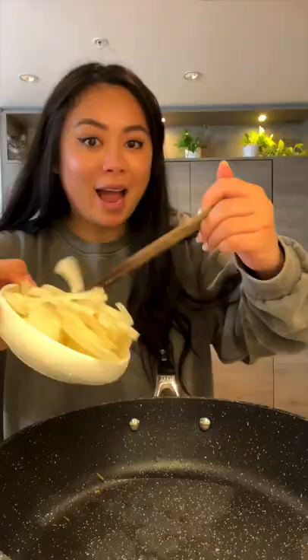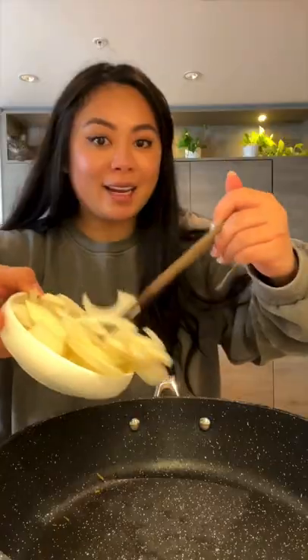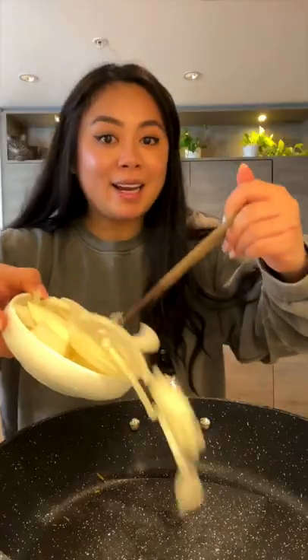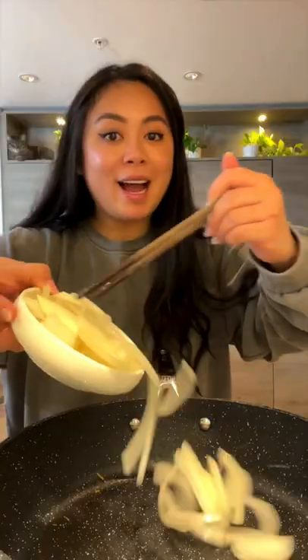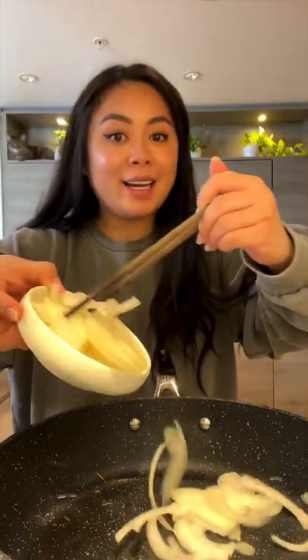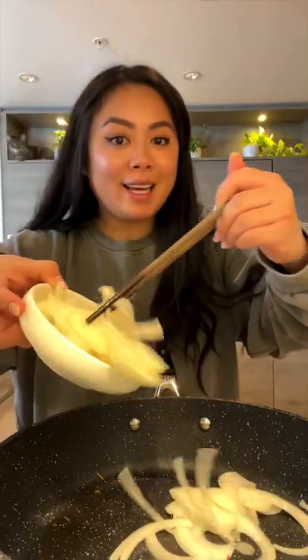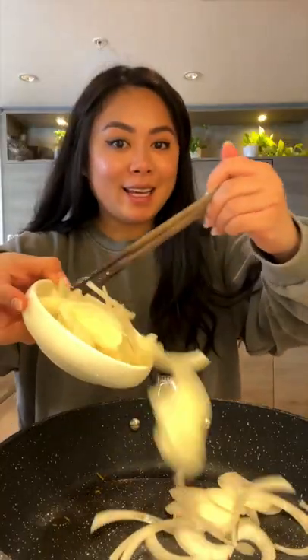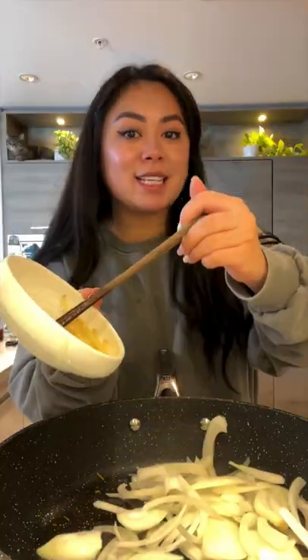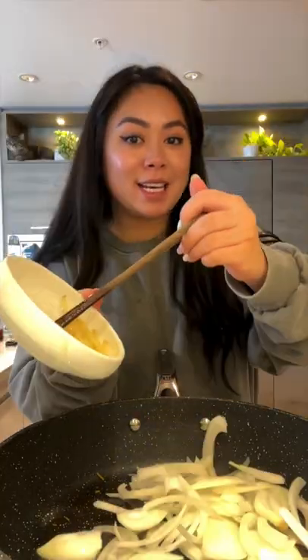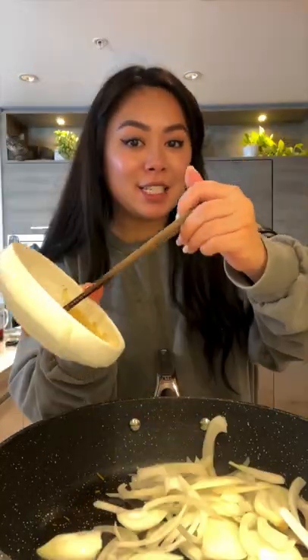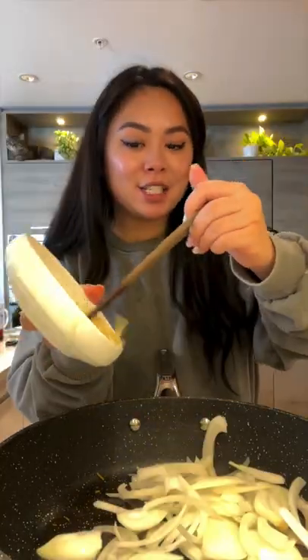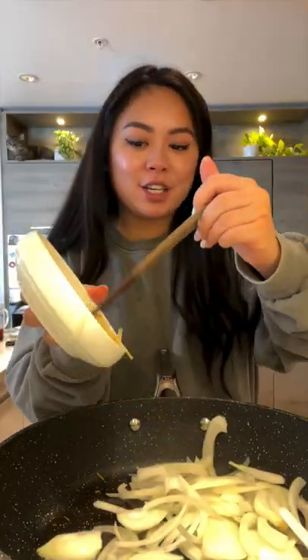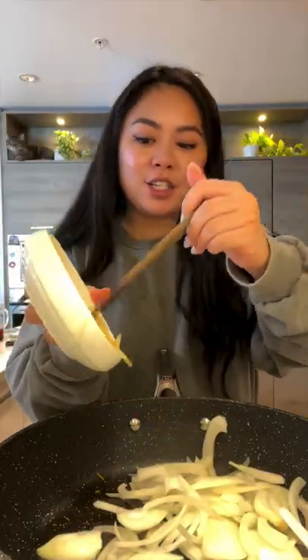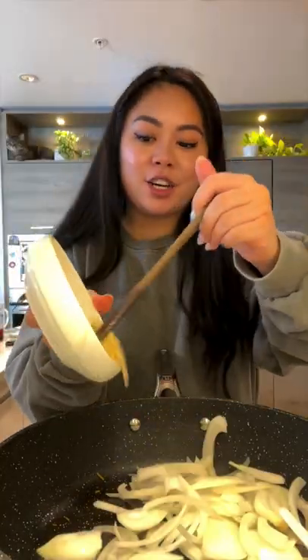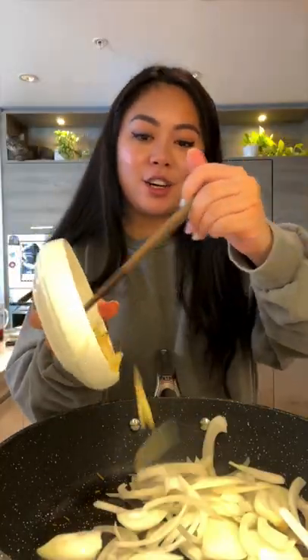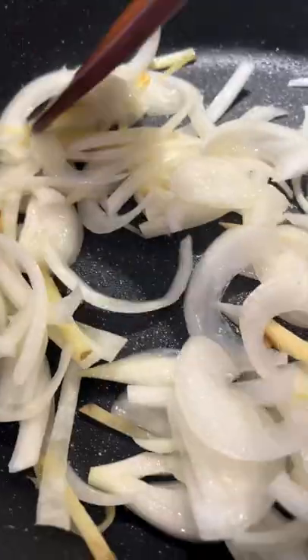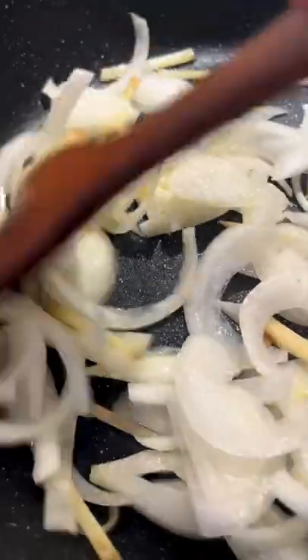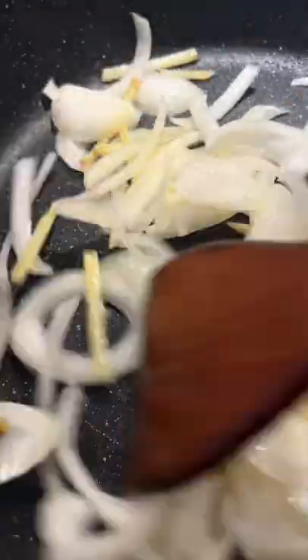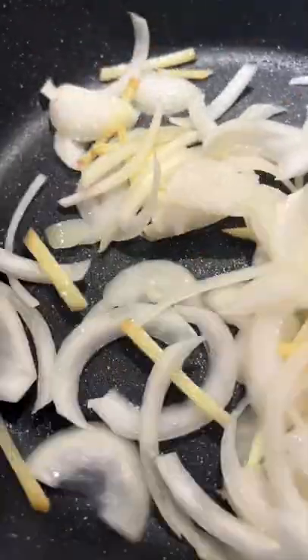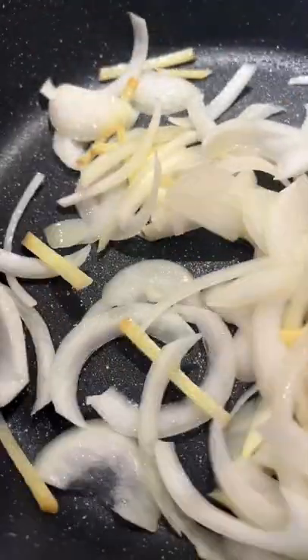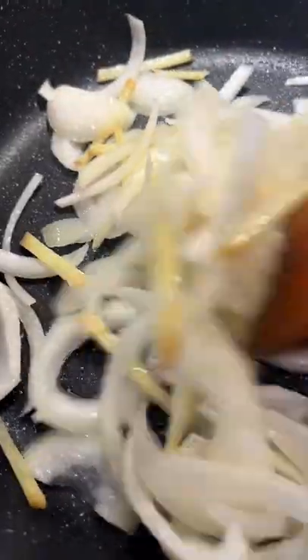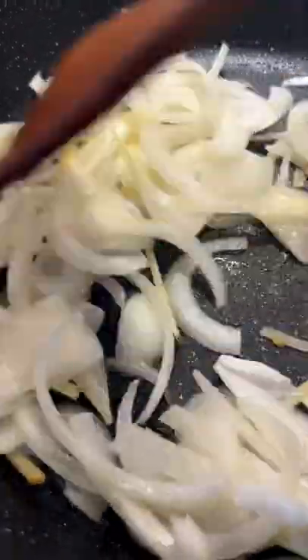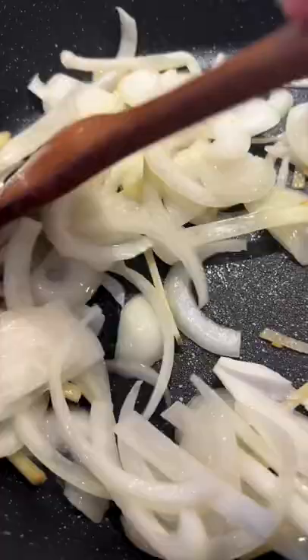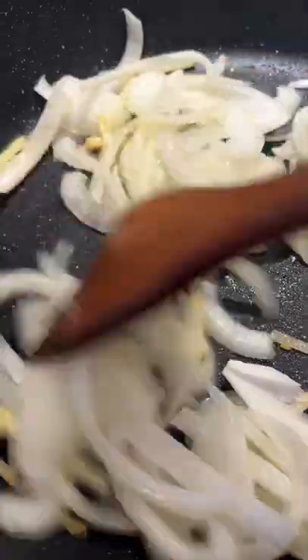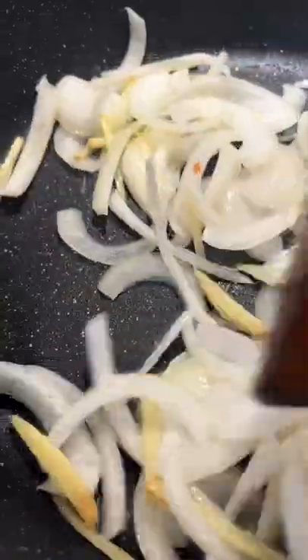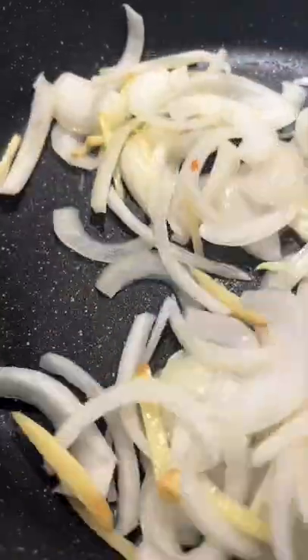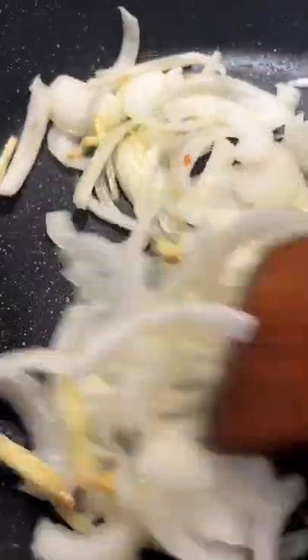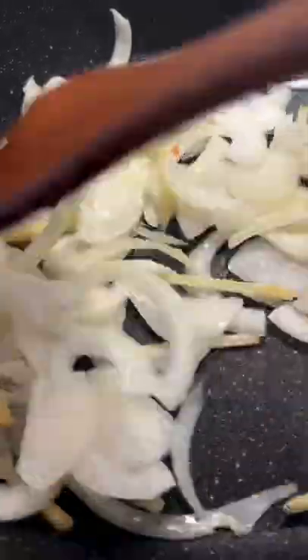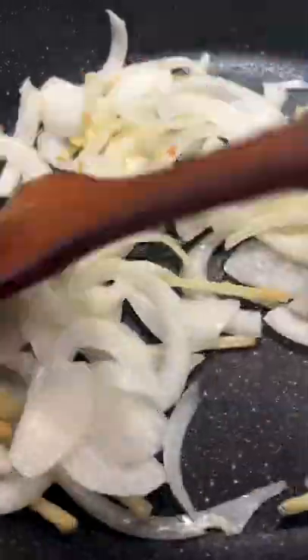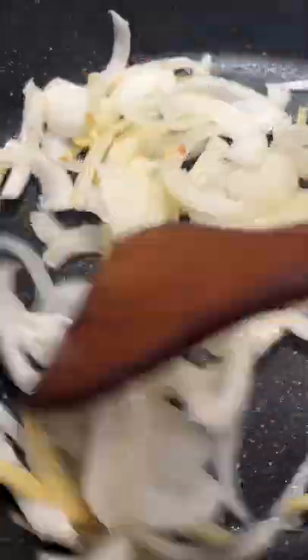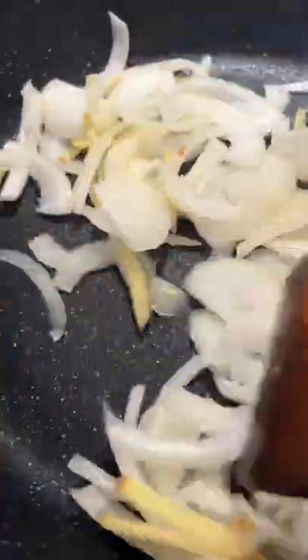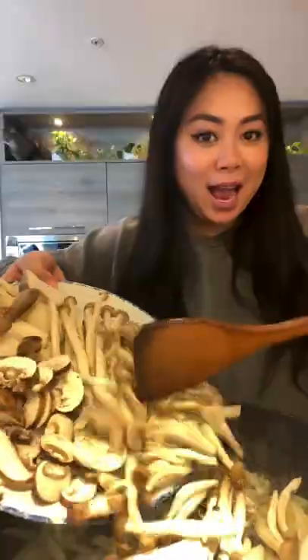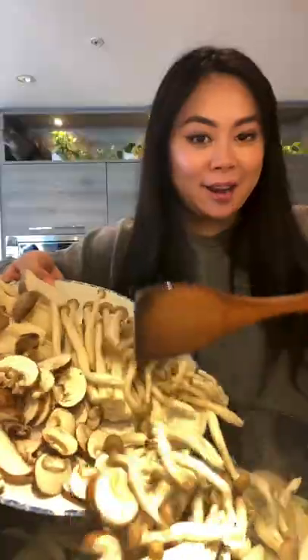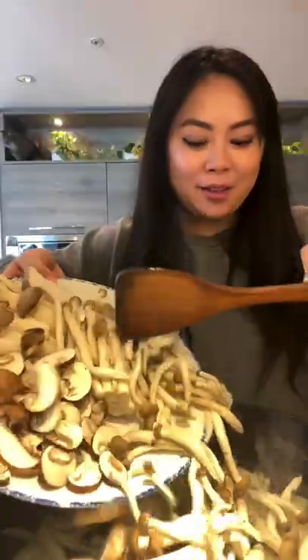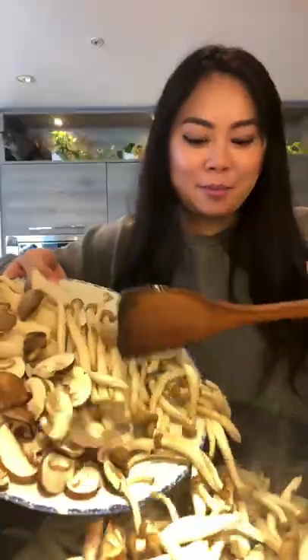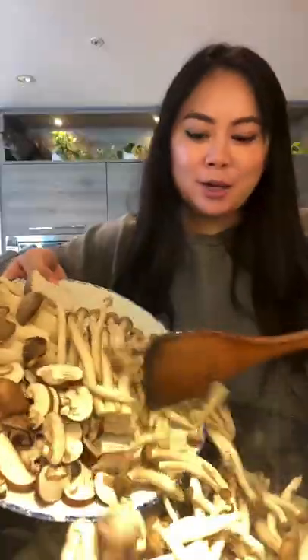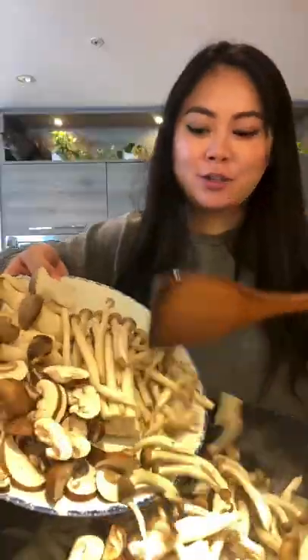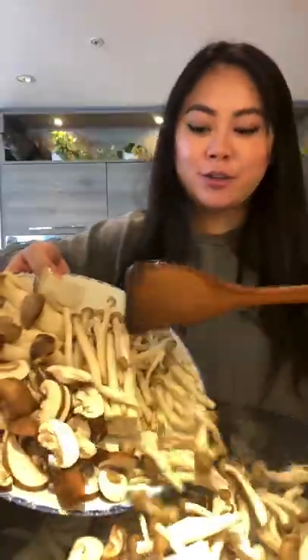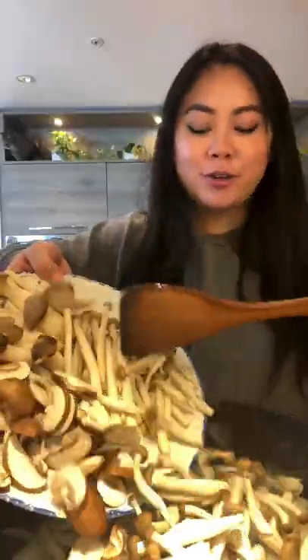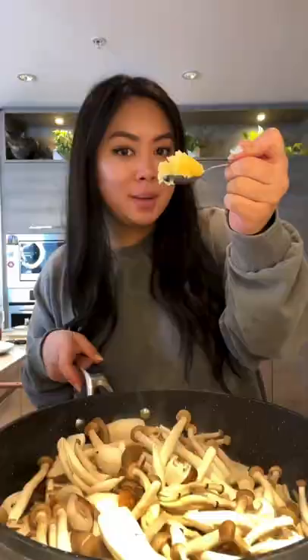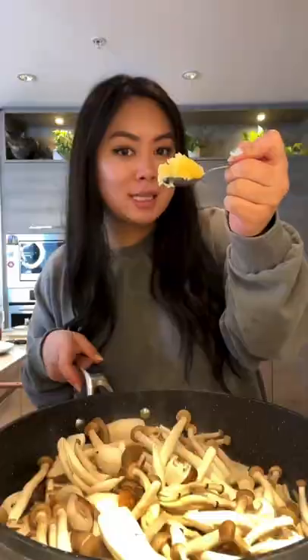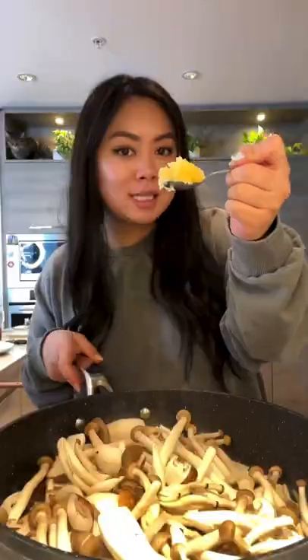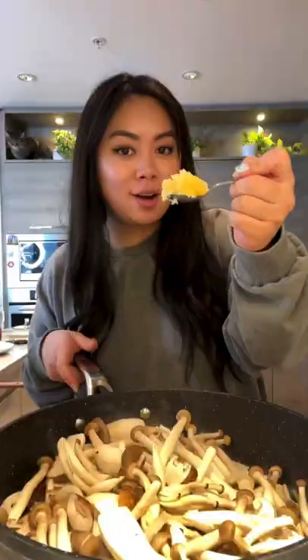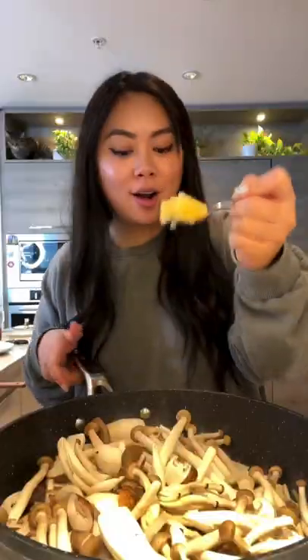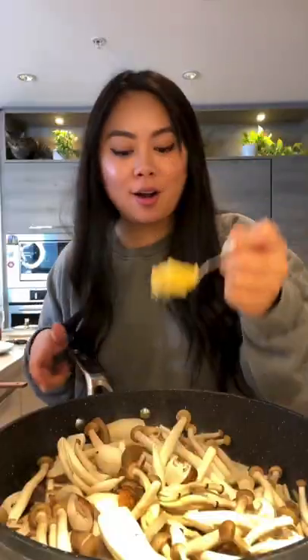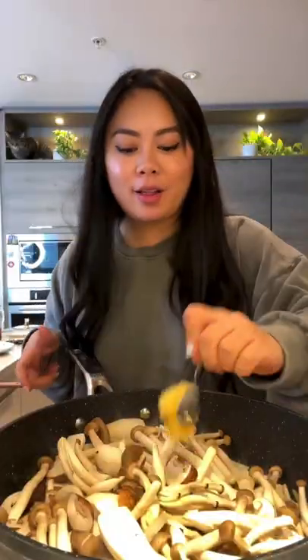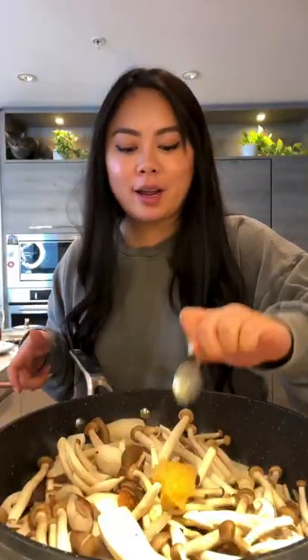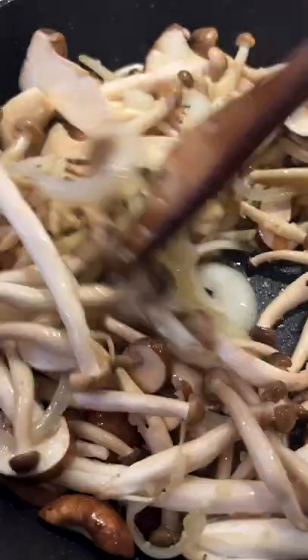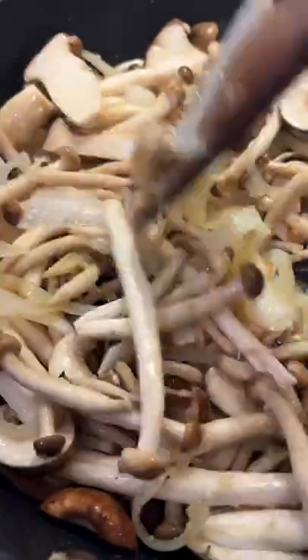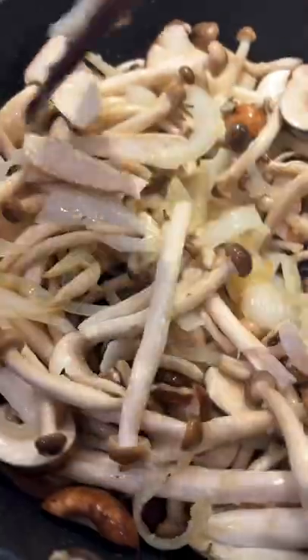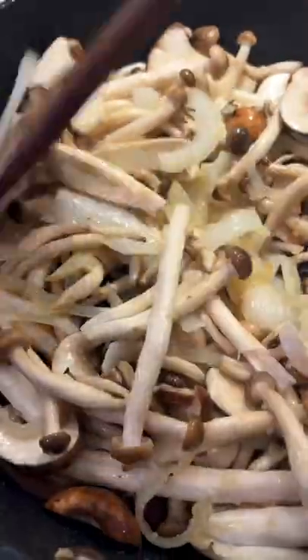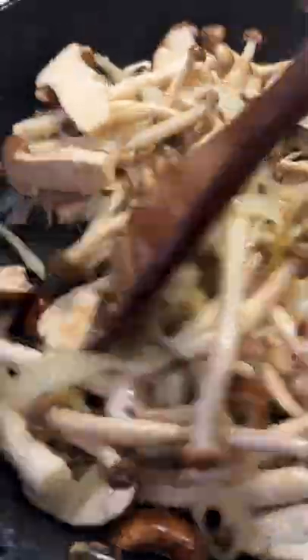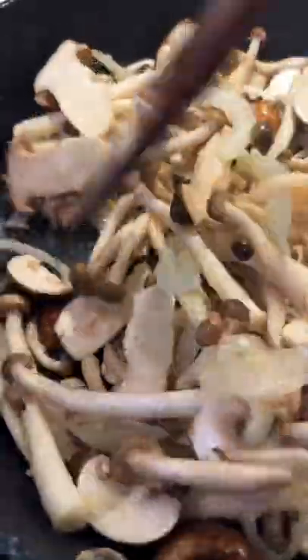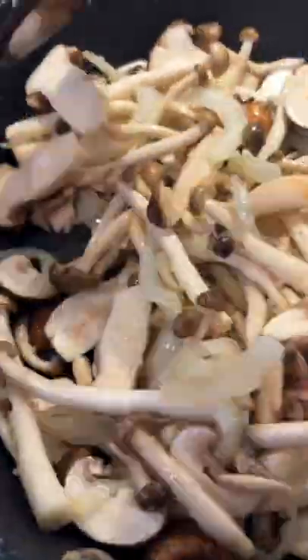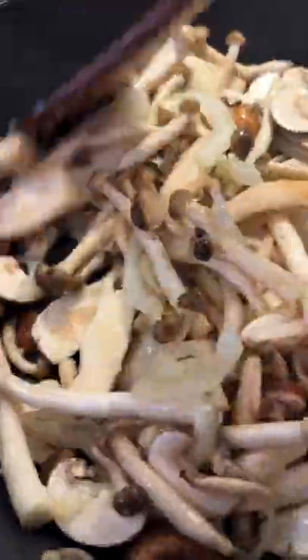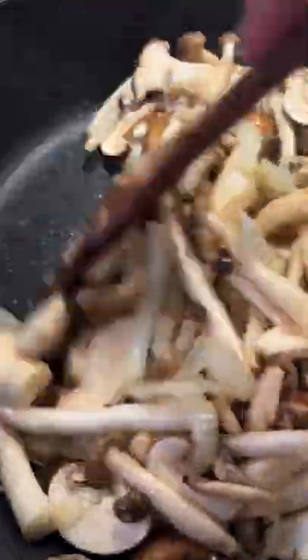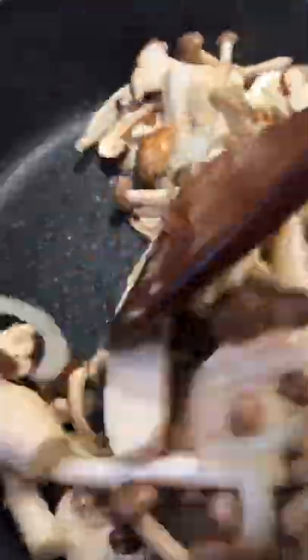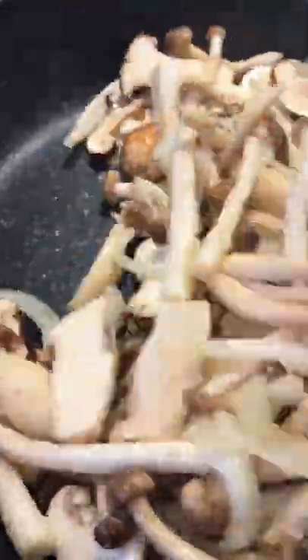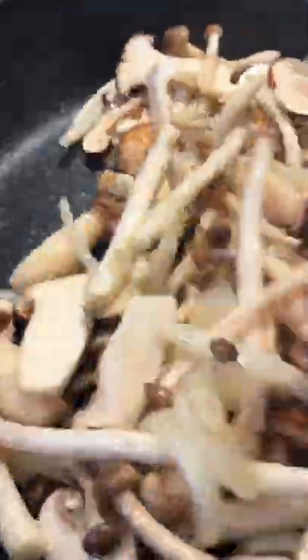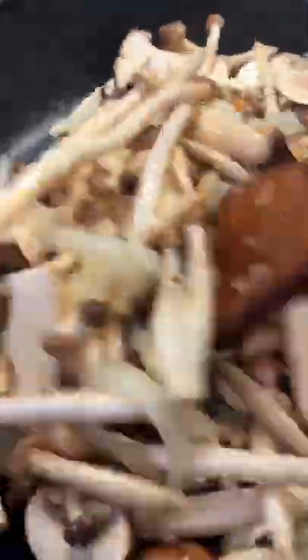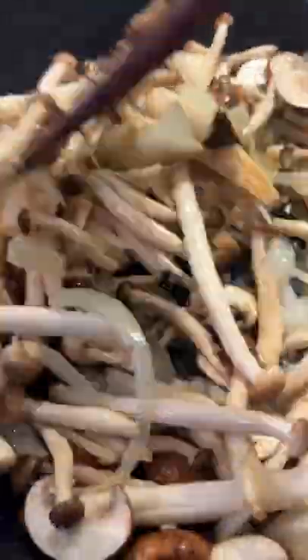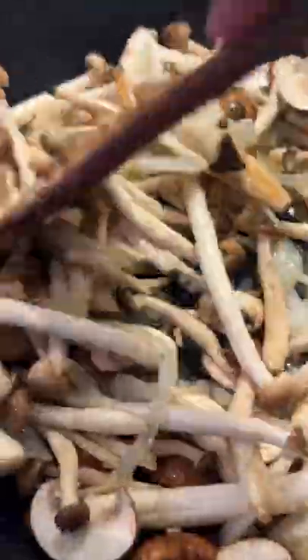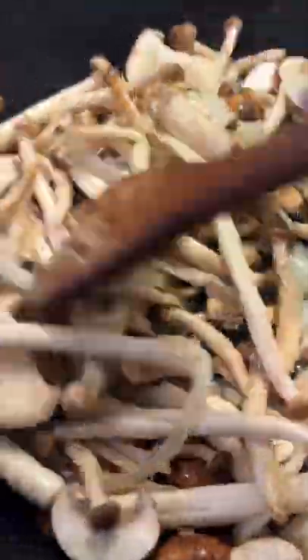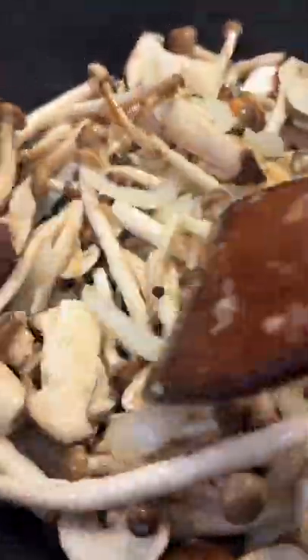Add an onion and sliced ginger. Sauté together for 2-3 minutes. Add in the mushrooms, then garlic. Sauté together for another 2-3 minutes.